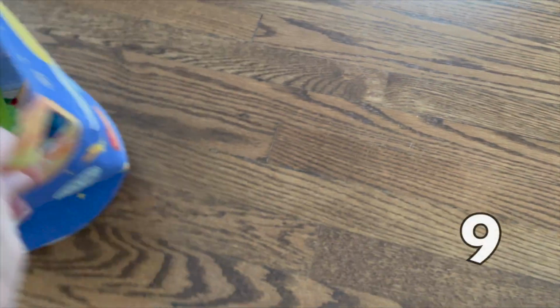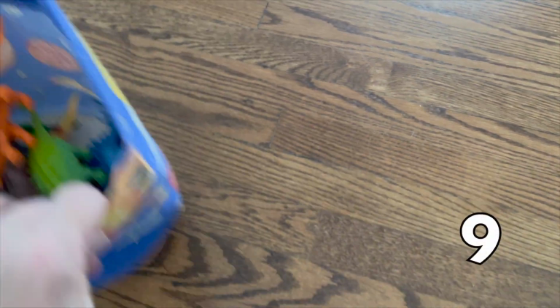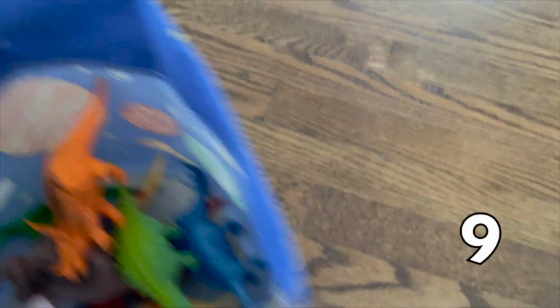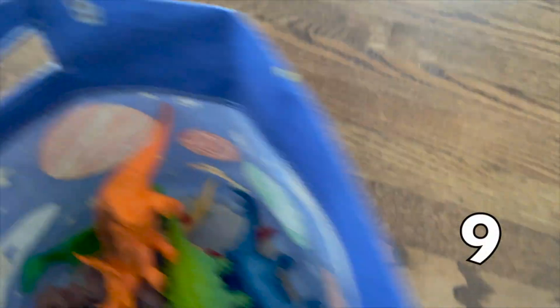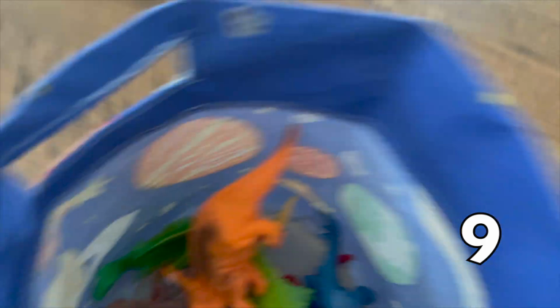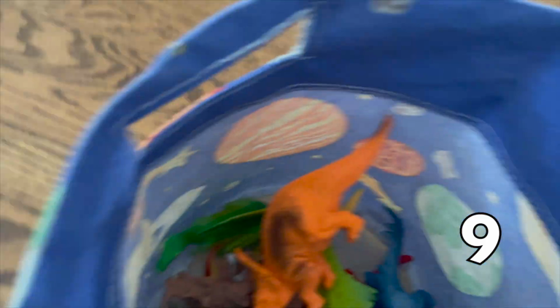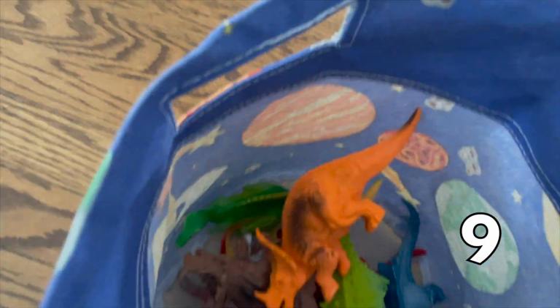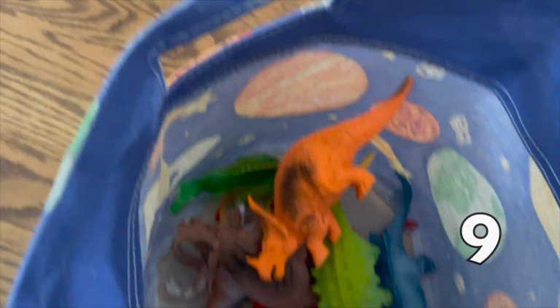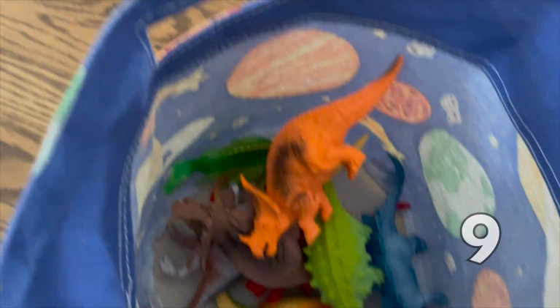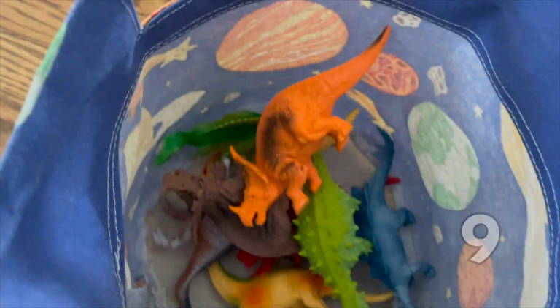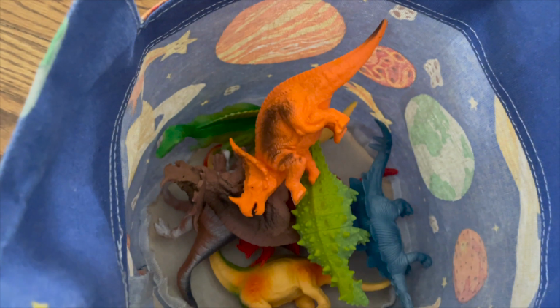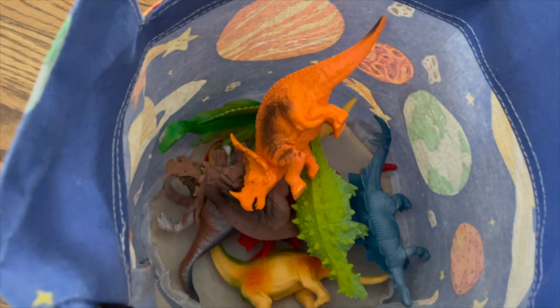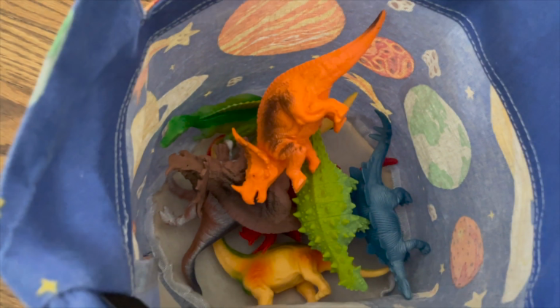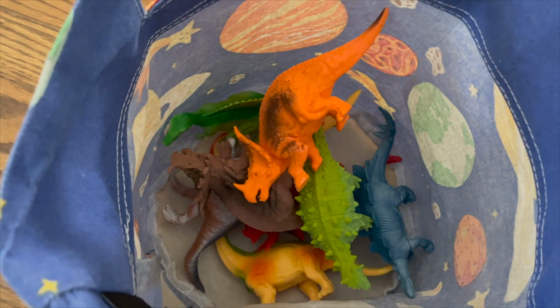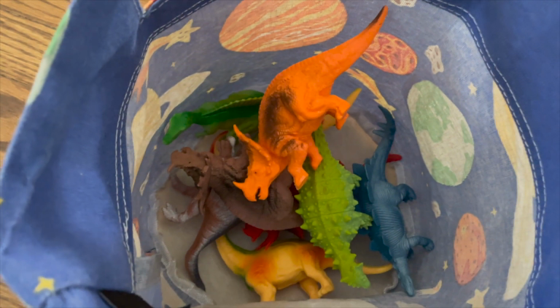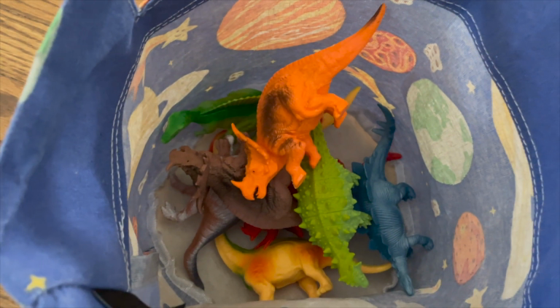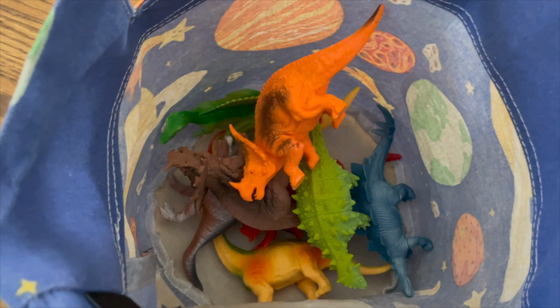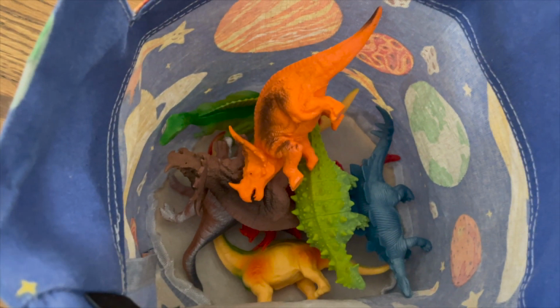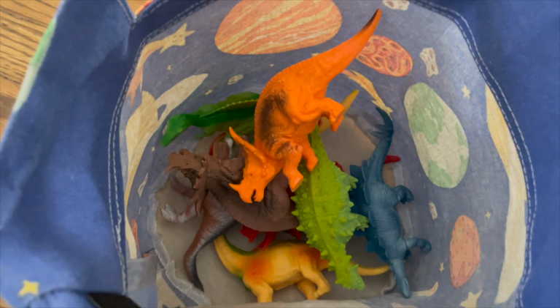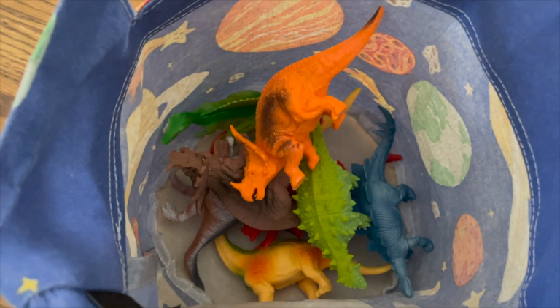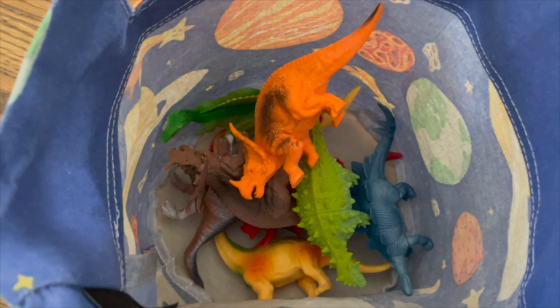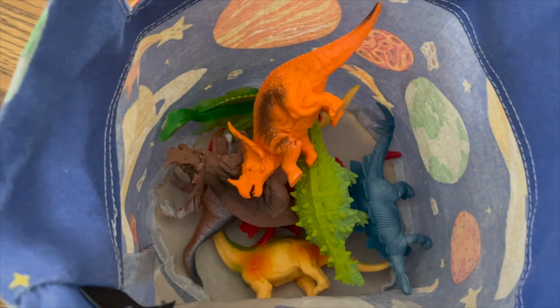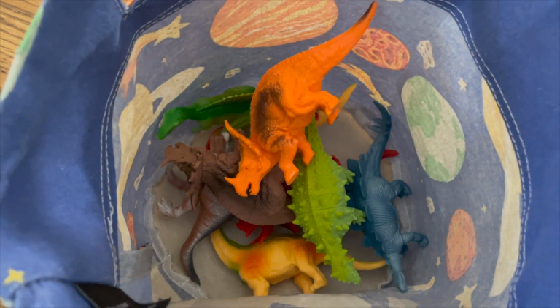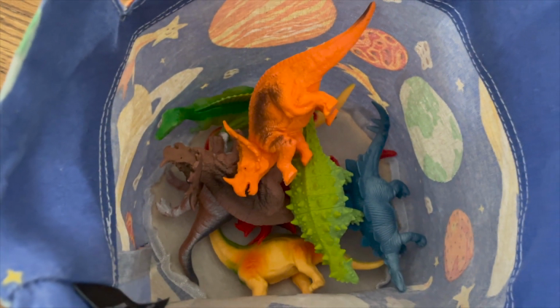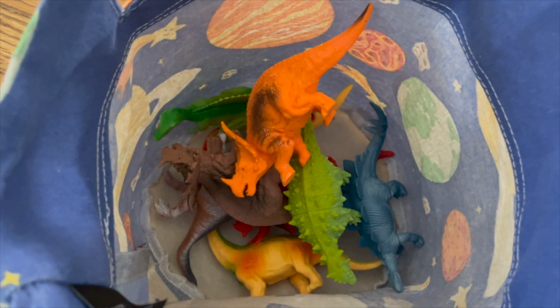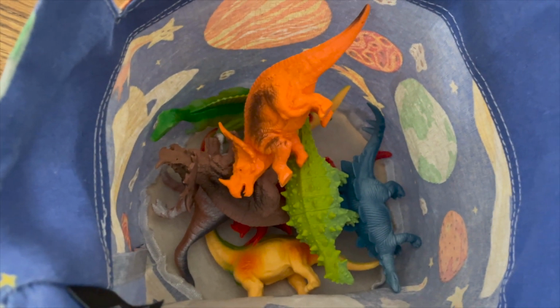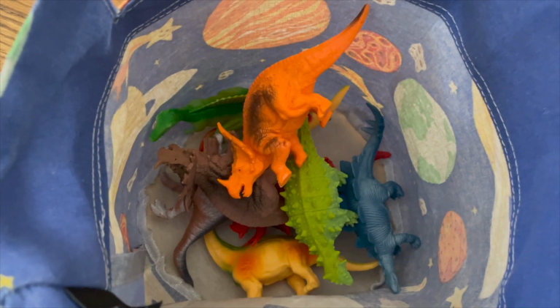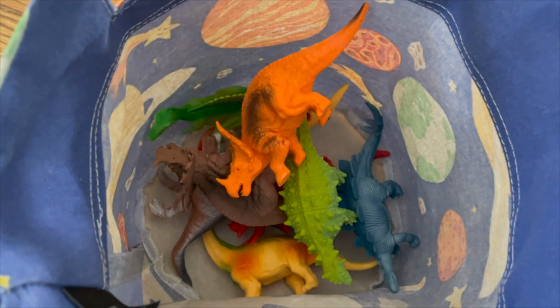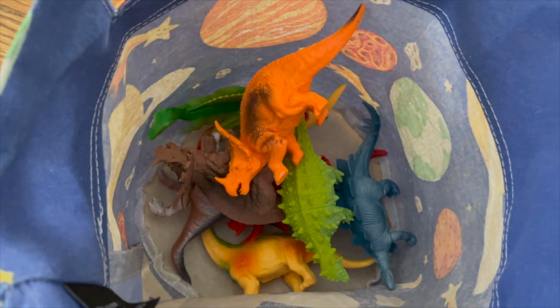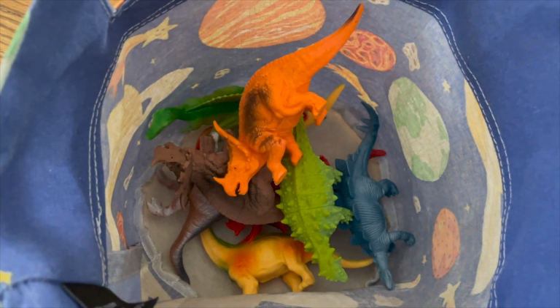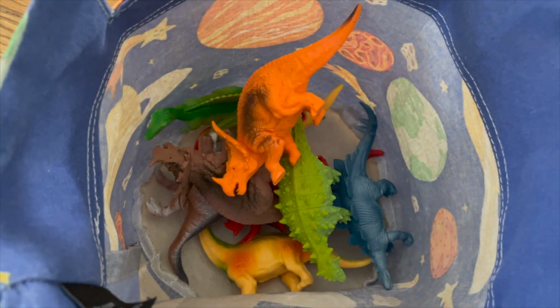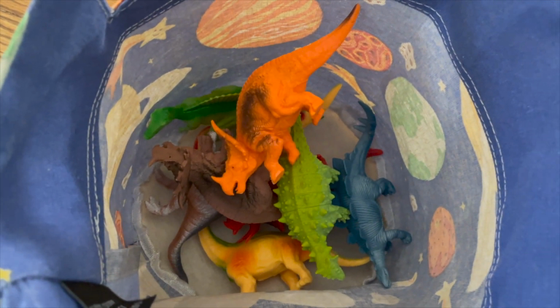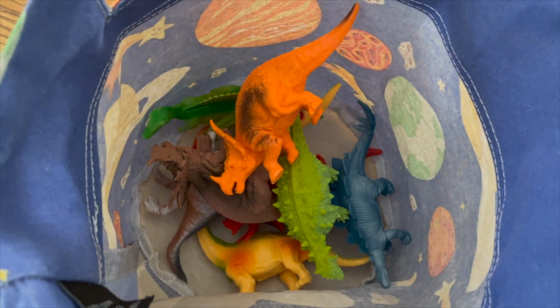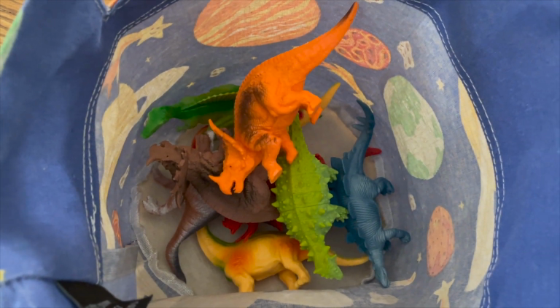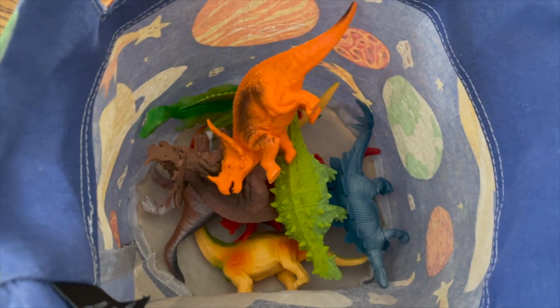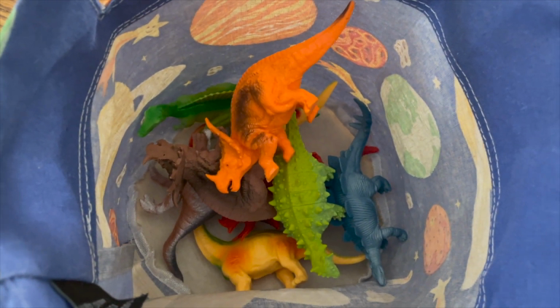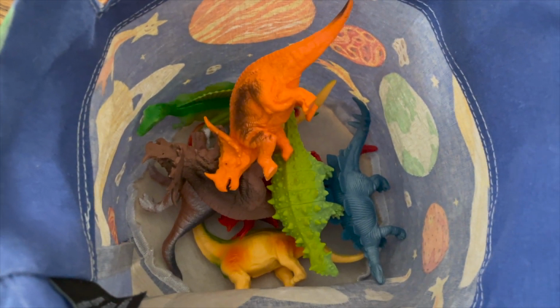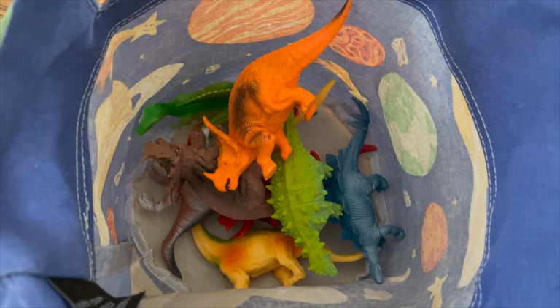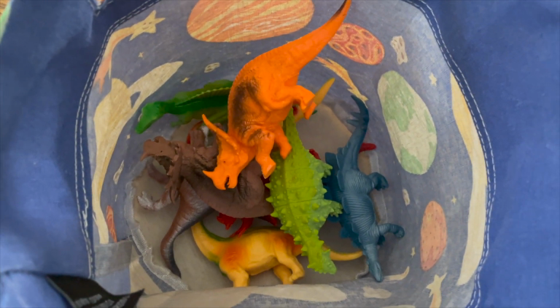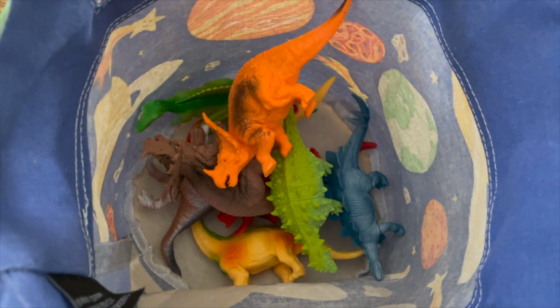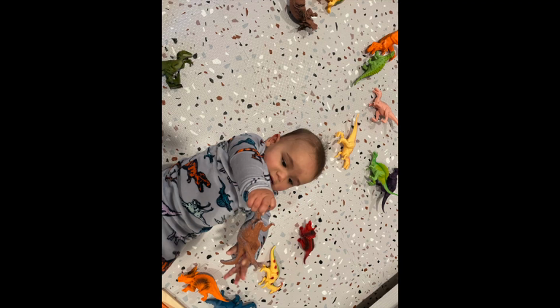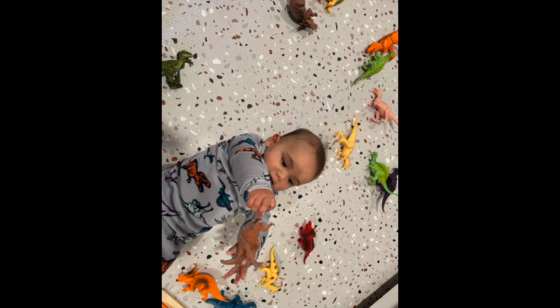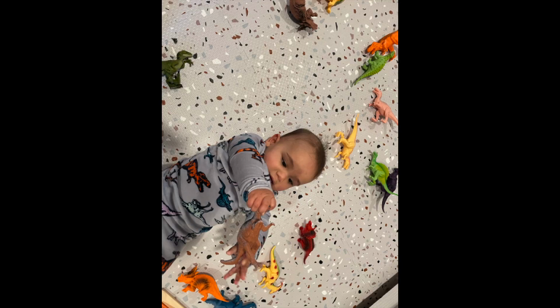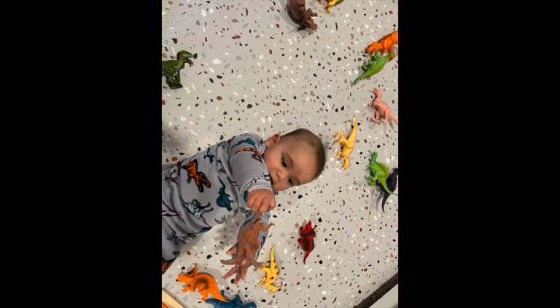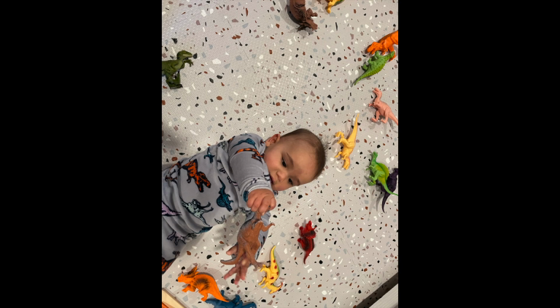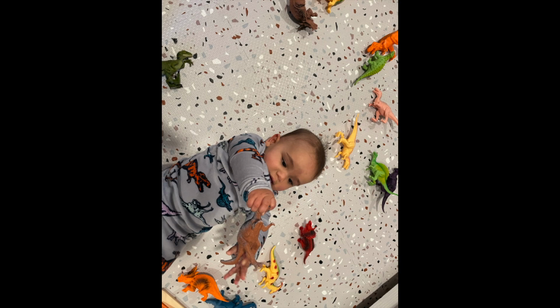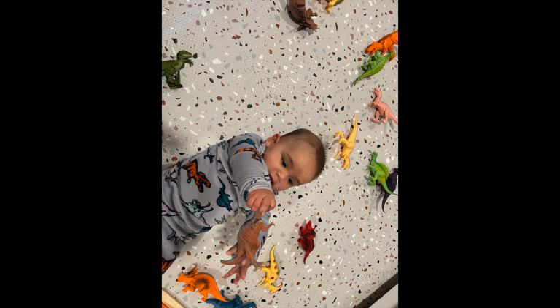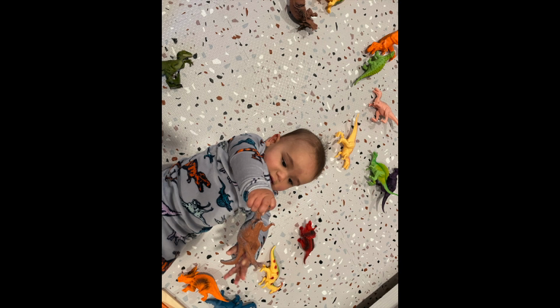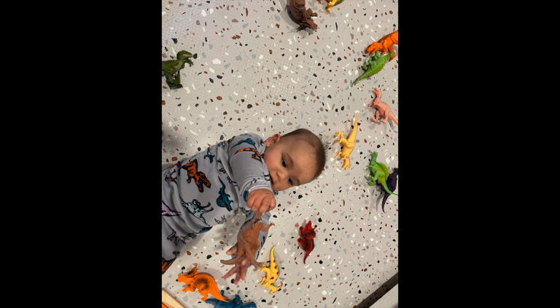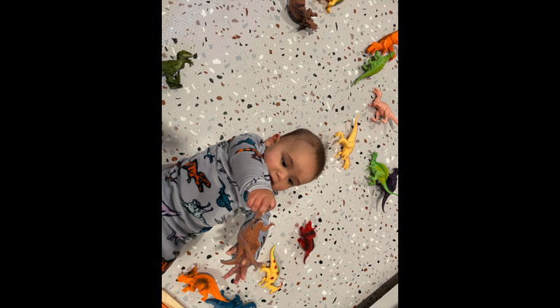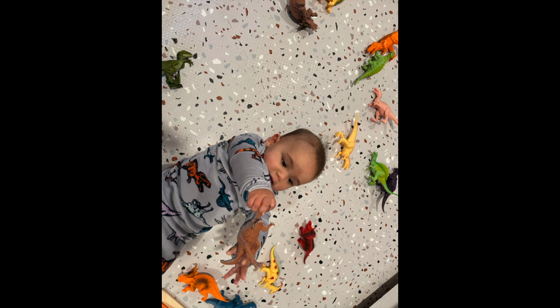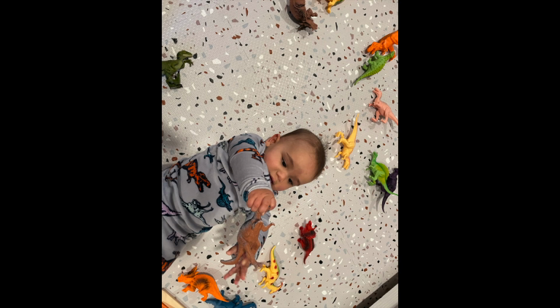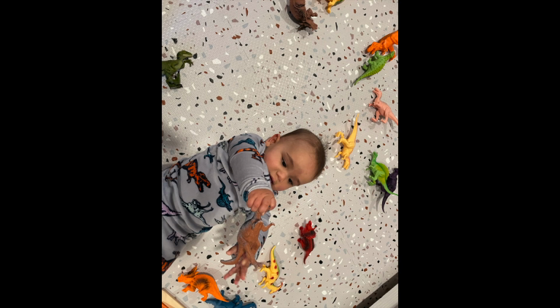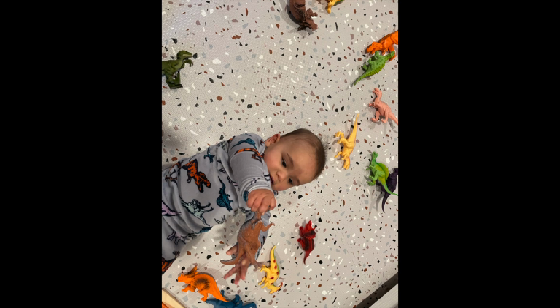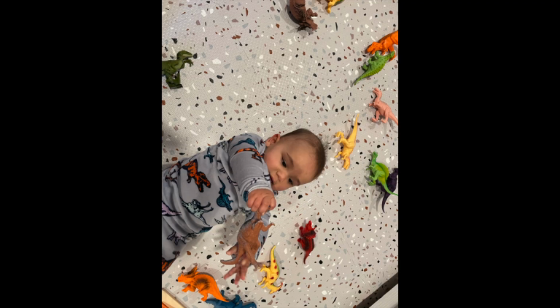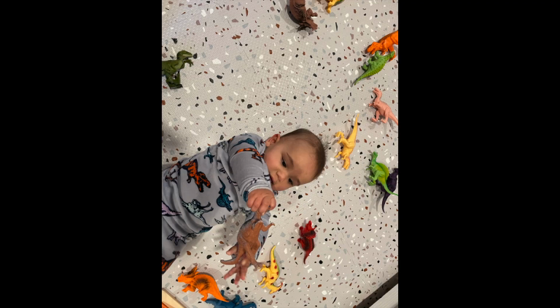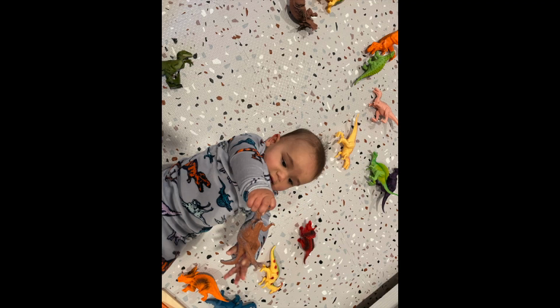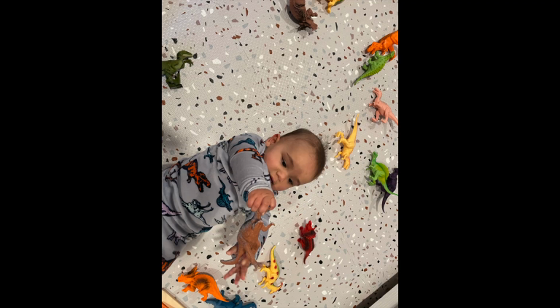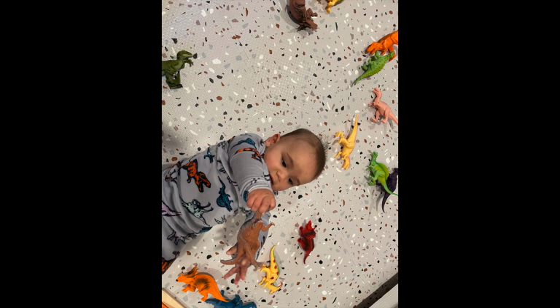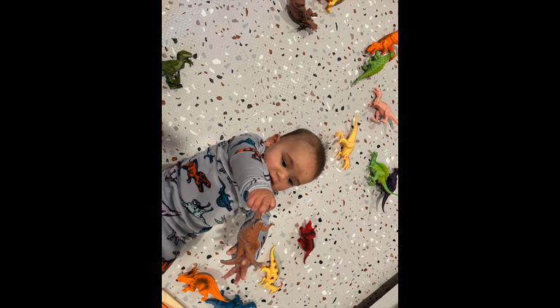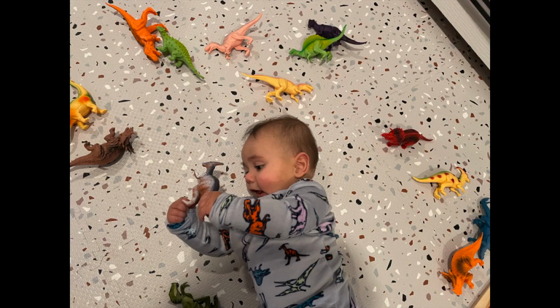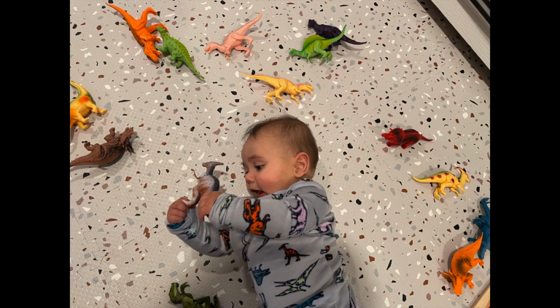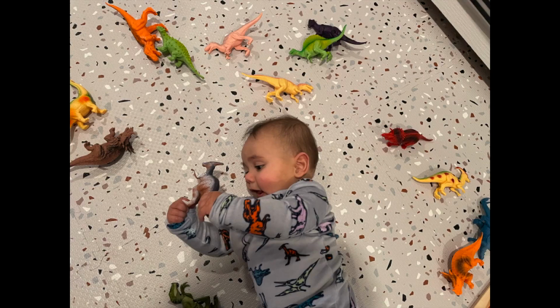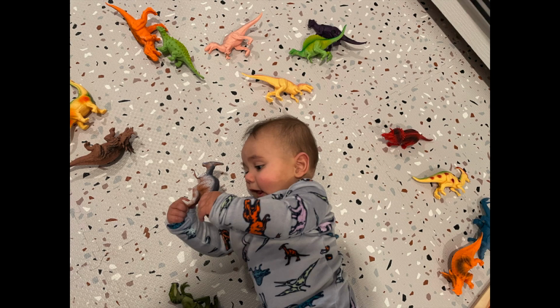Nine dinosaurs in the basket. Bye, dinosaurs. Thank you so much for your help.